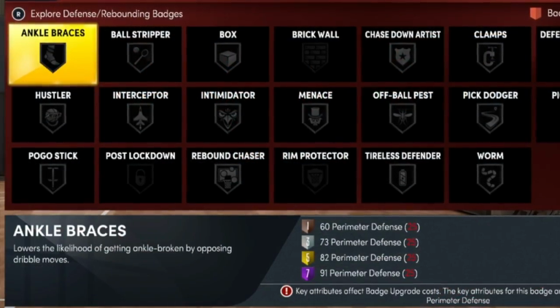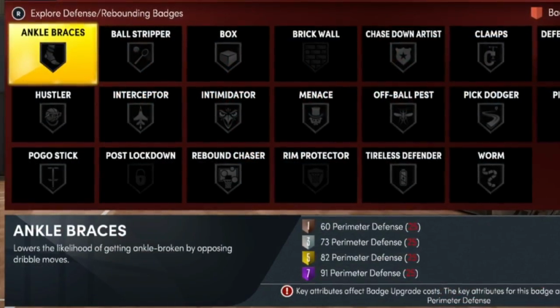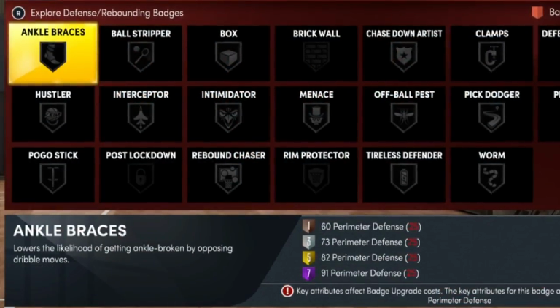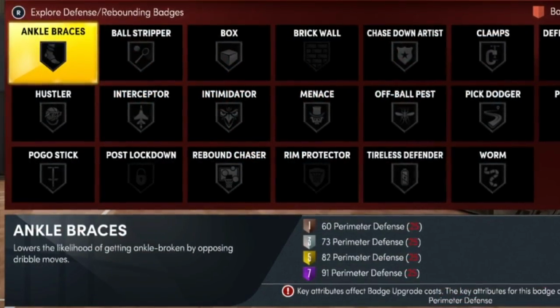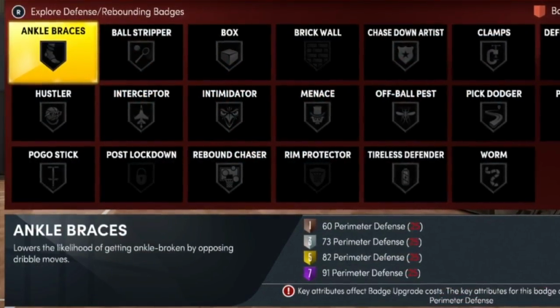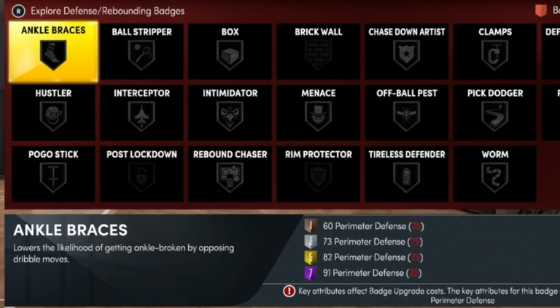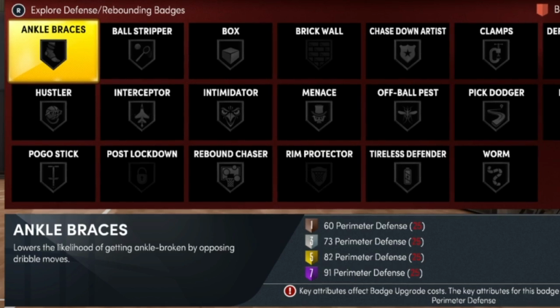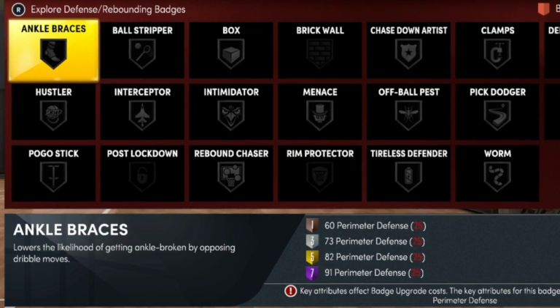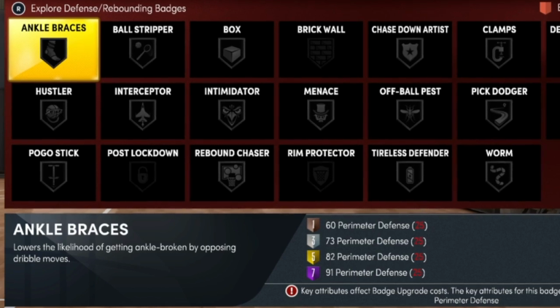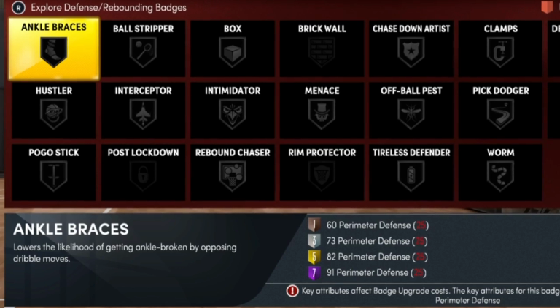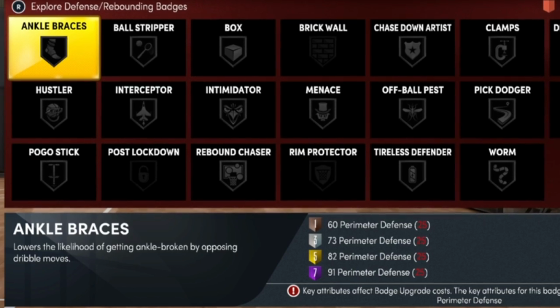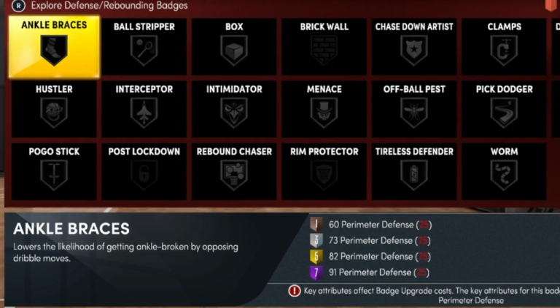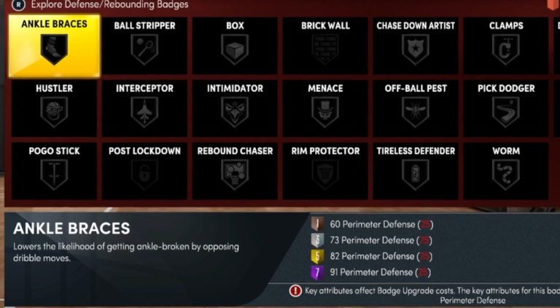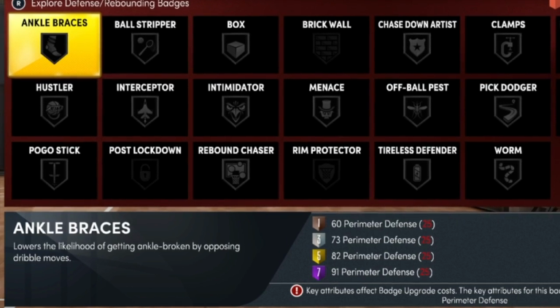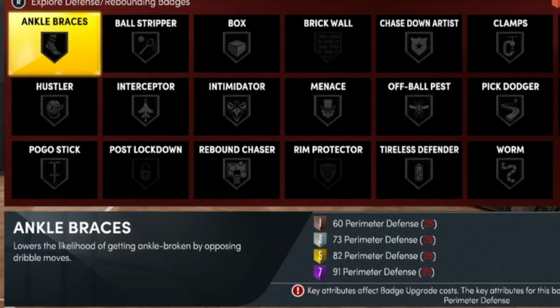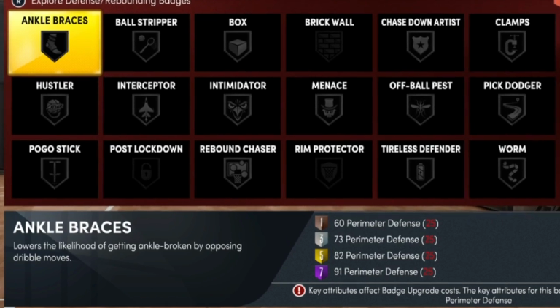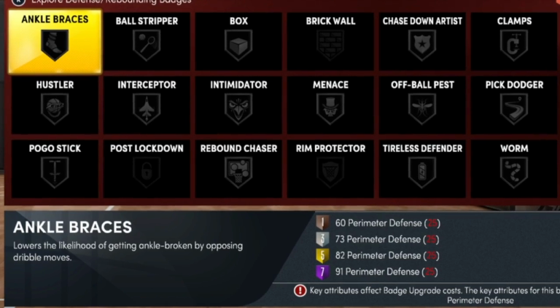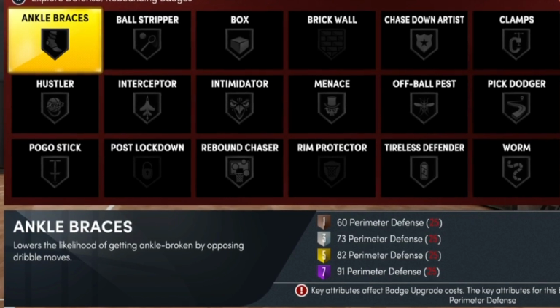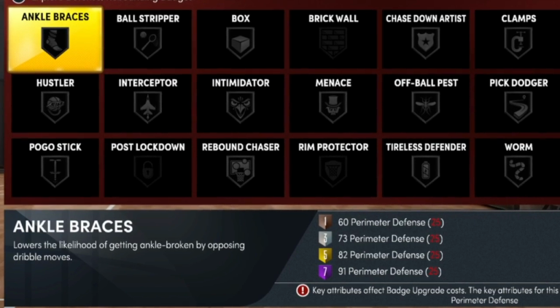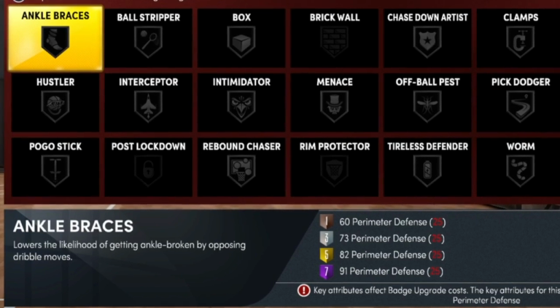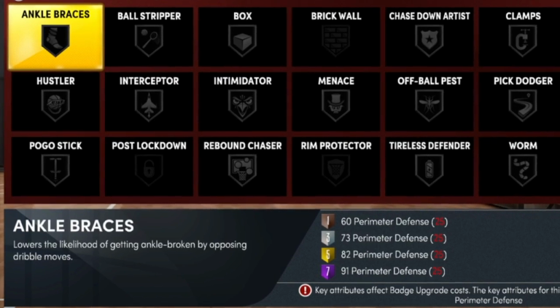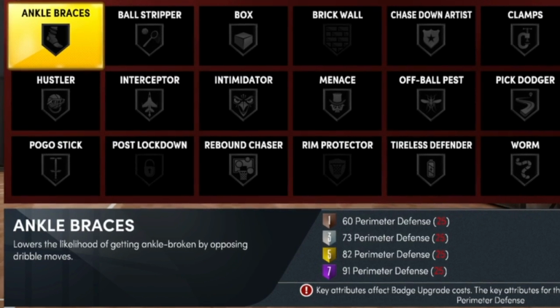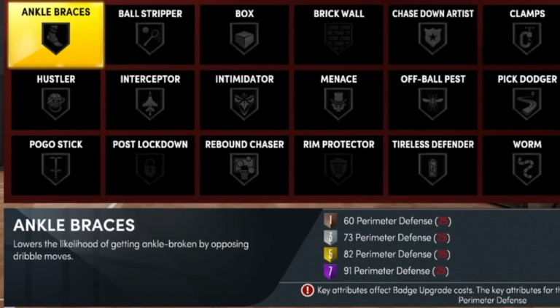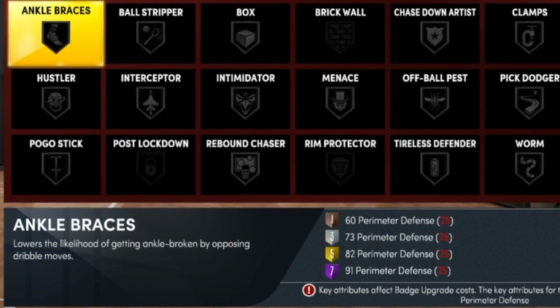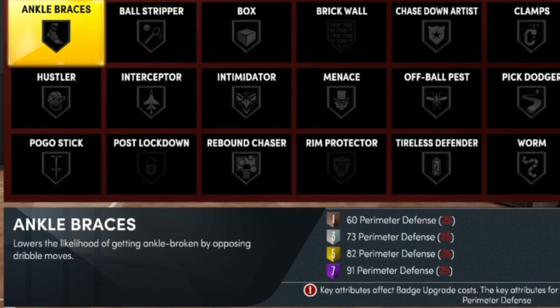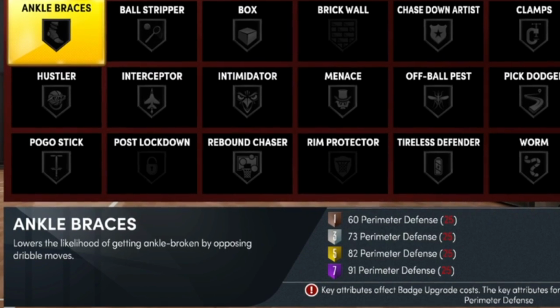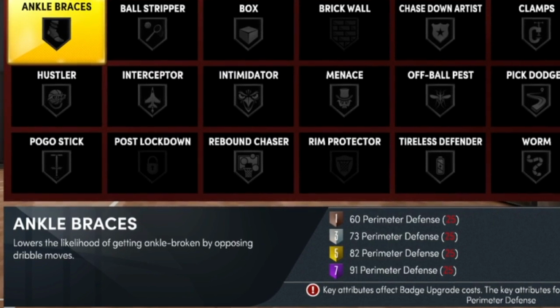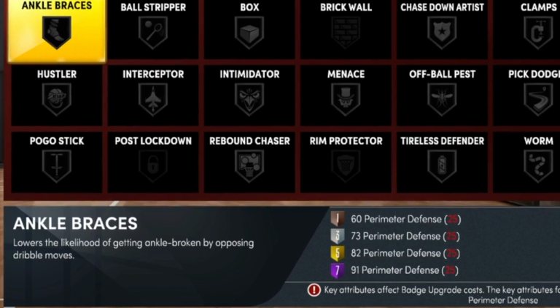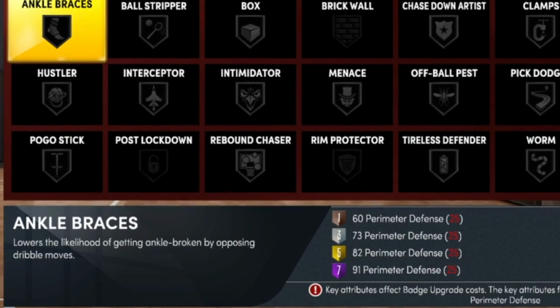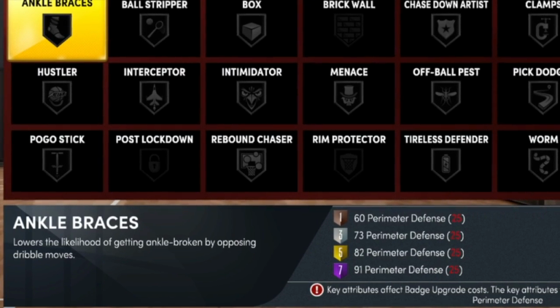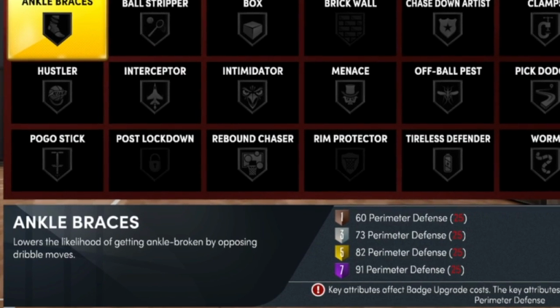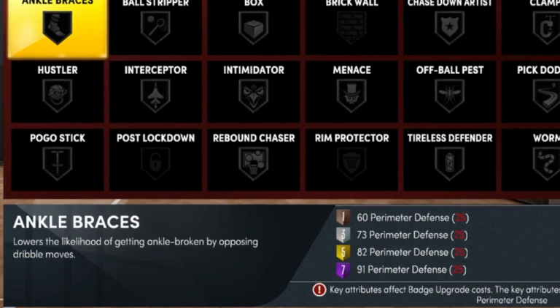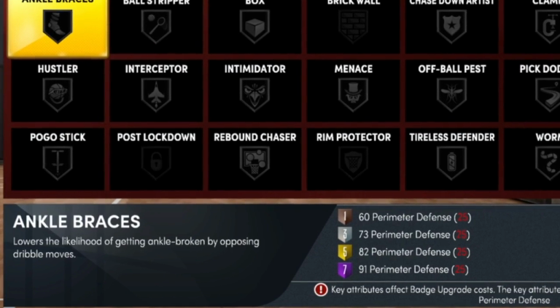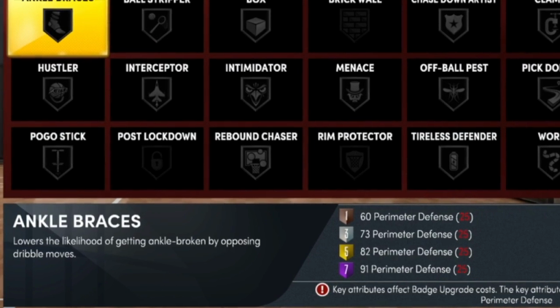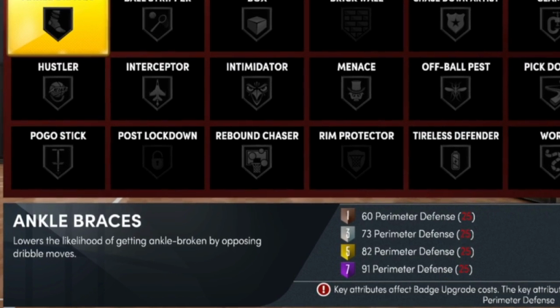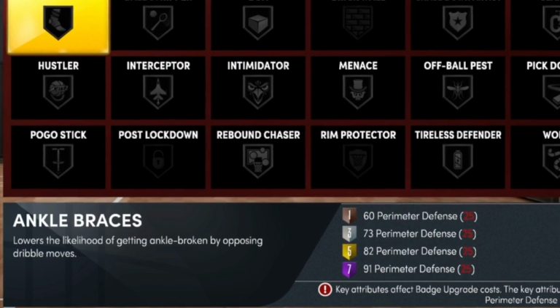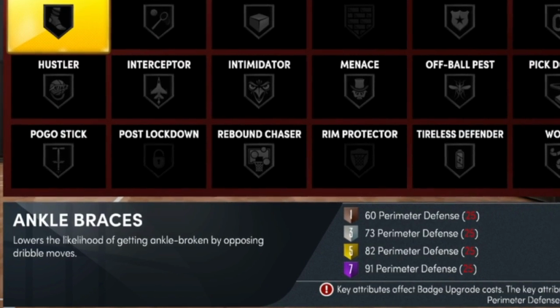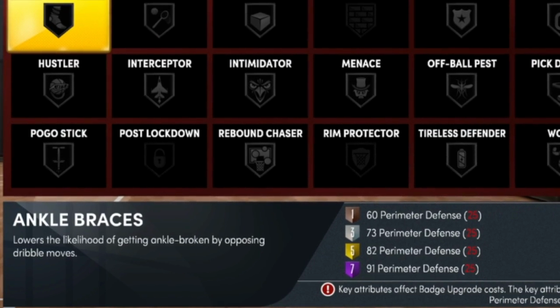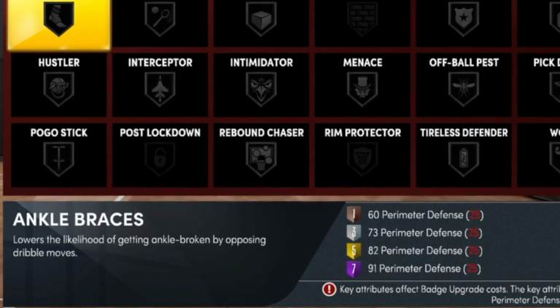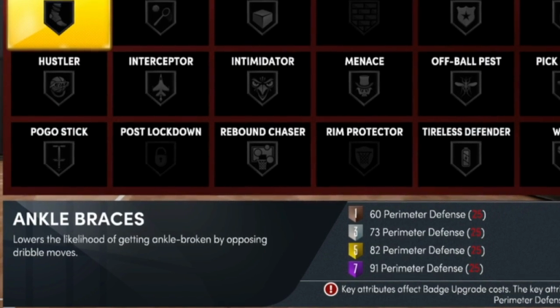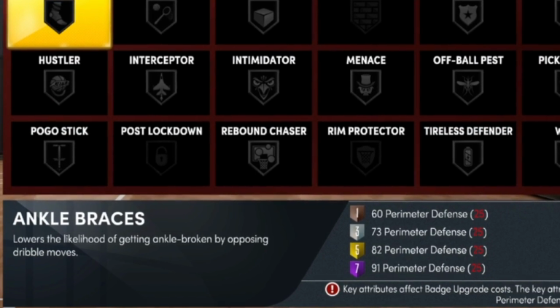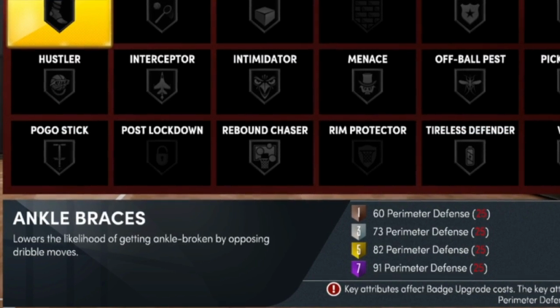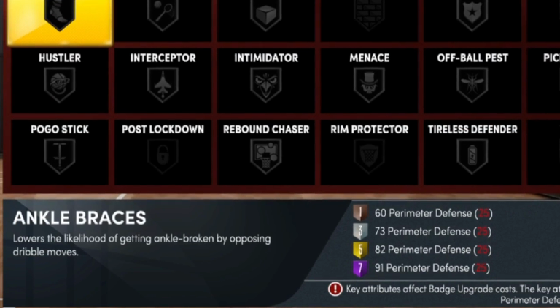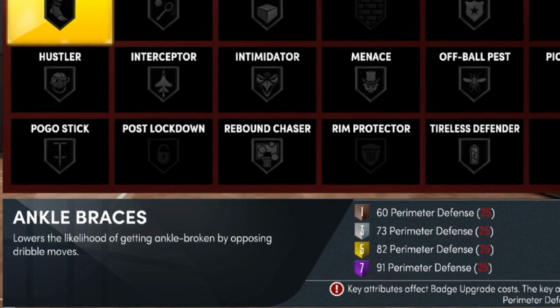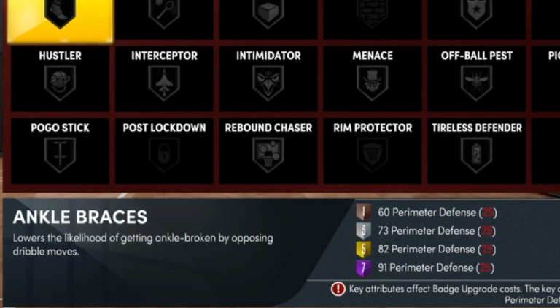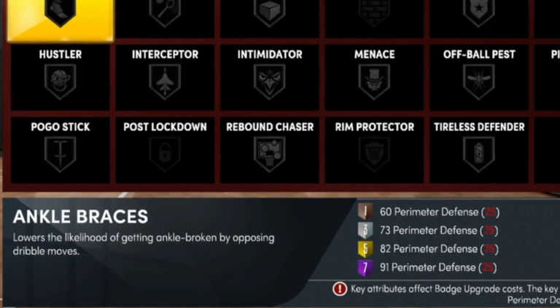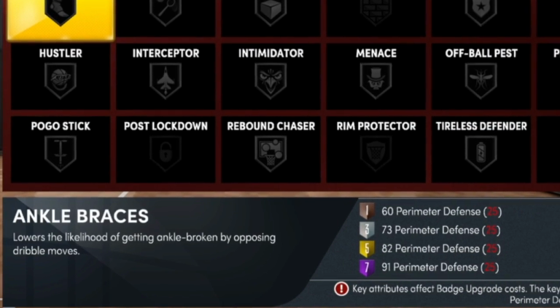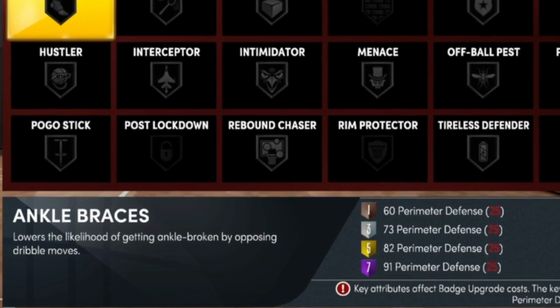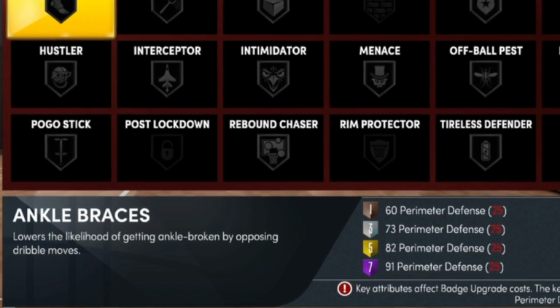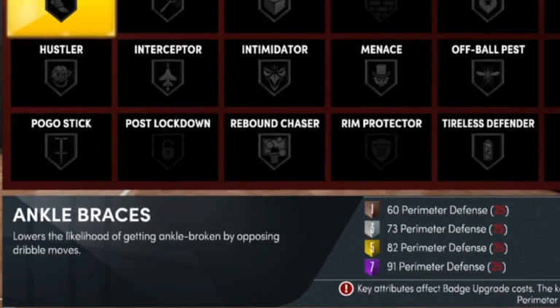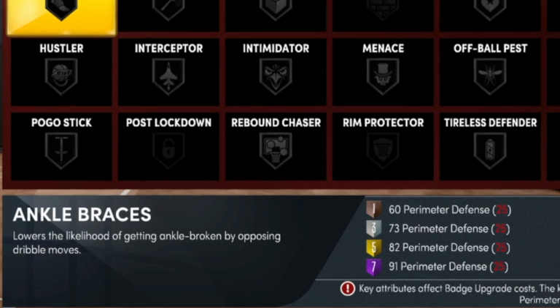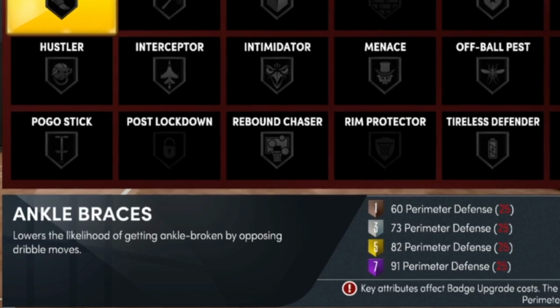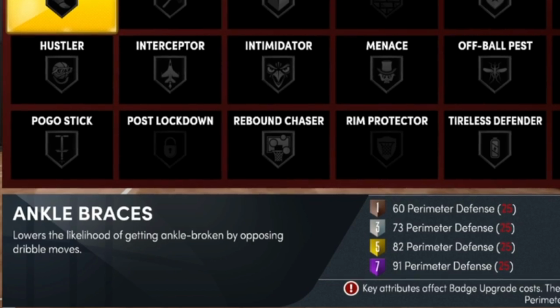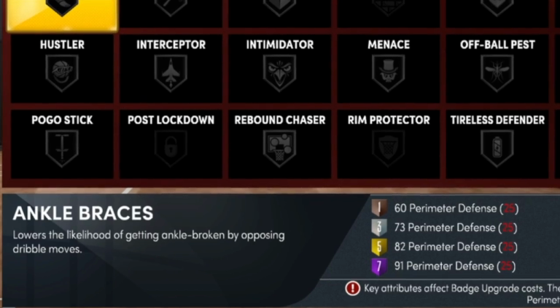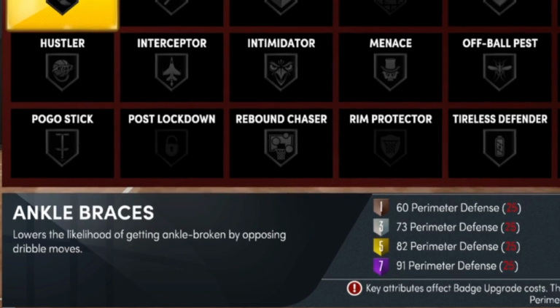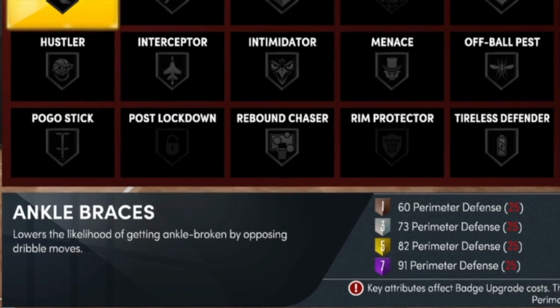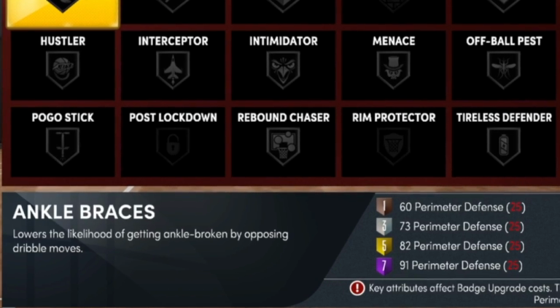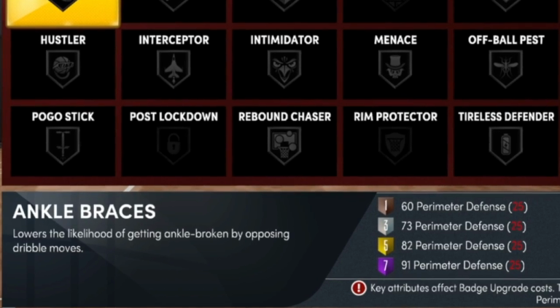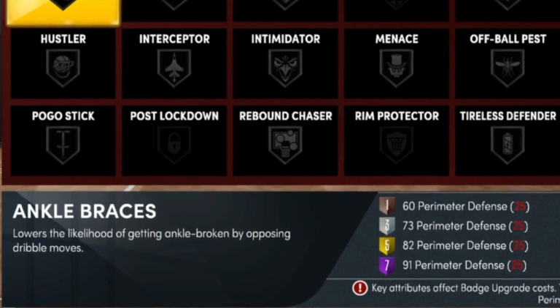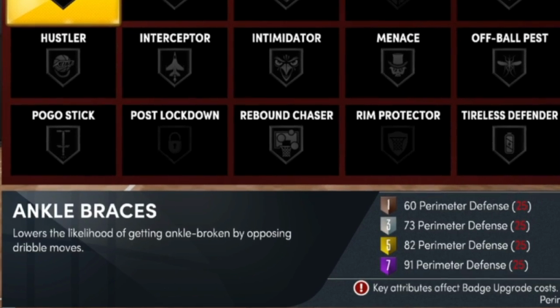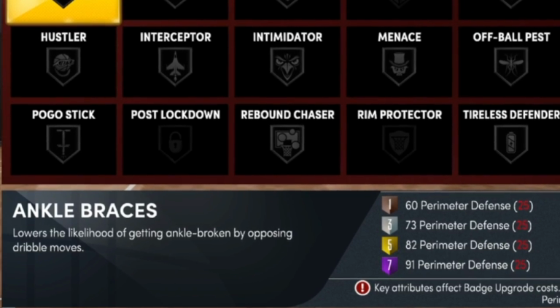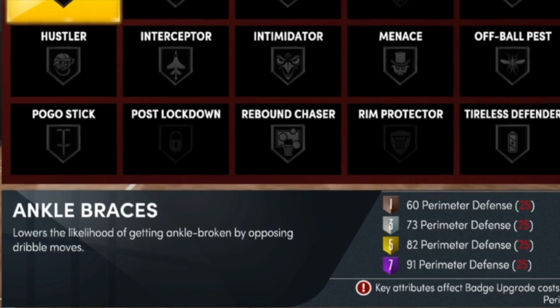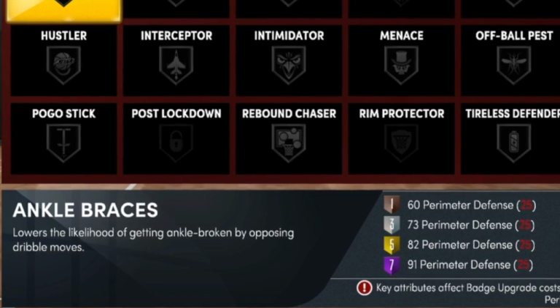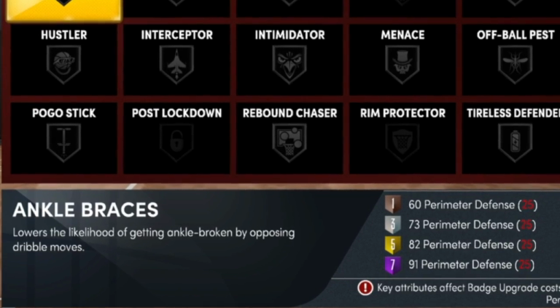Let's take a look into the numbers of this badge. You can see the attributes needed for each tier at 60, 73, 82, and 91.